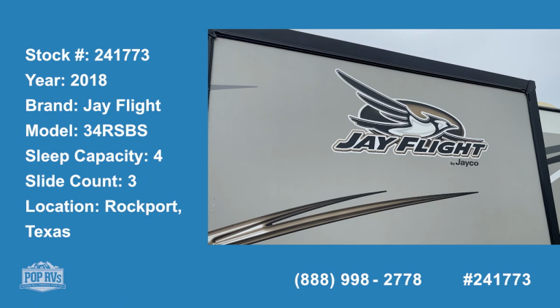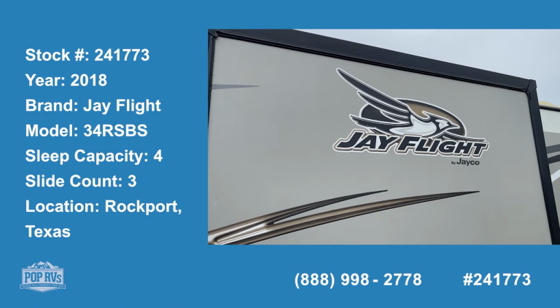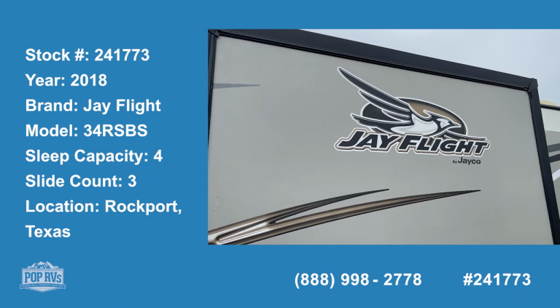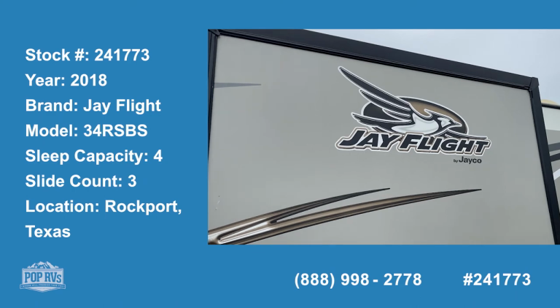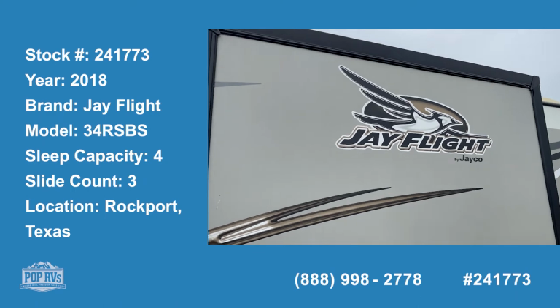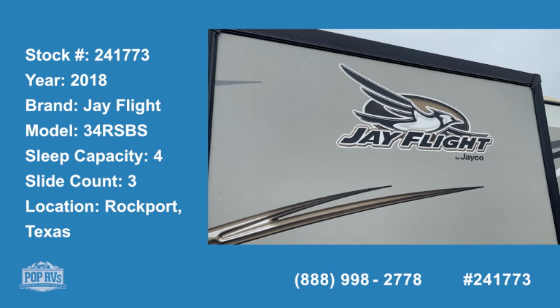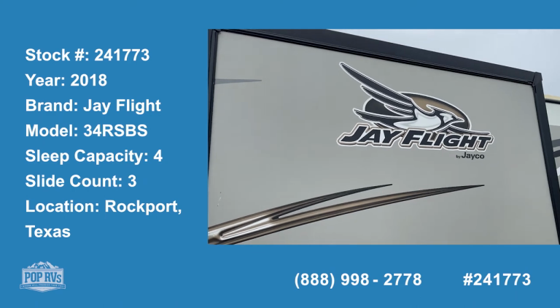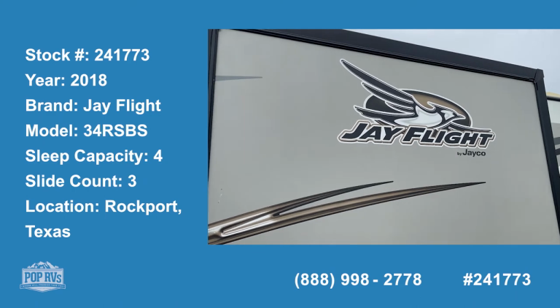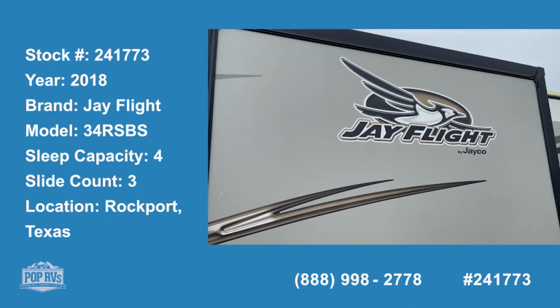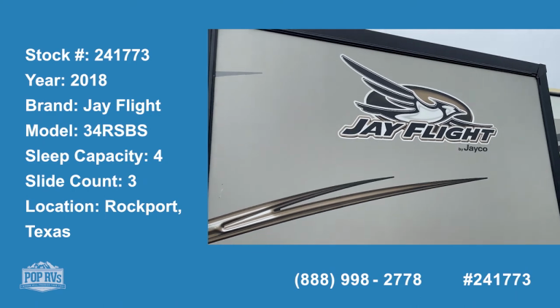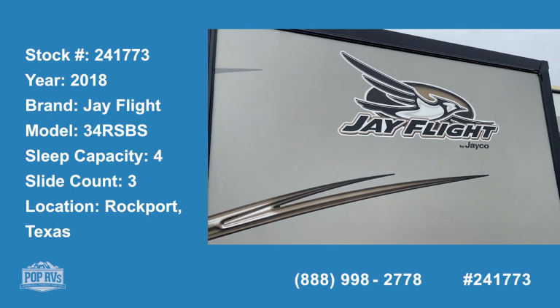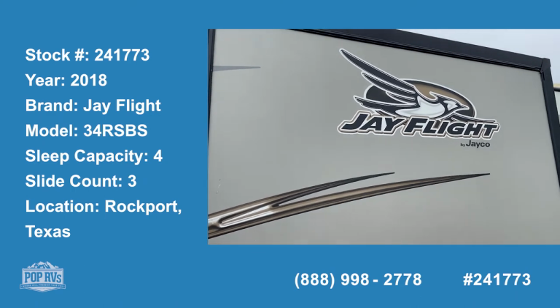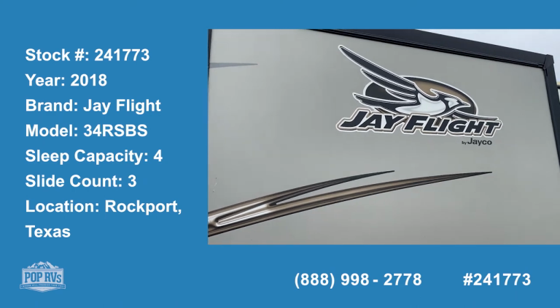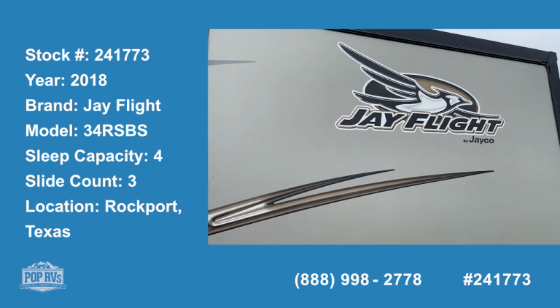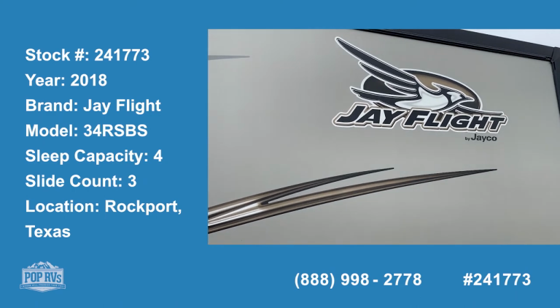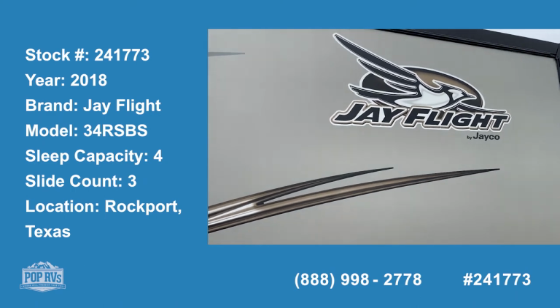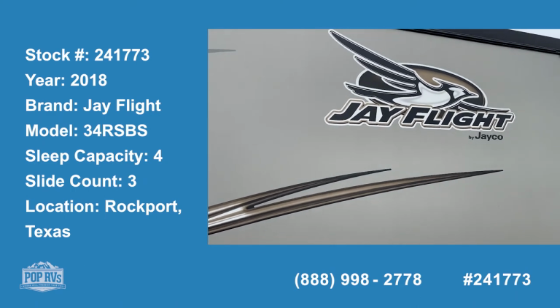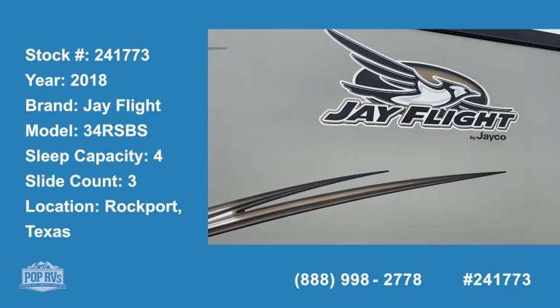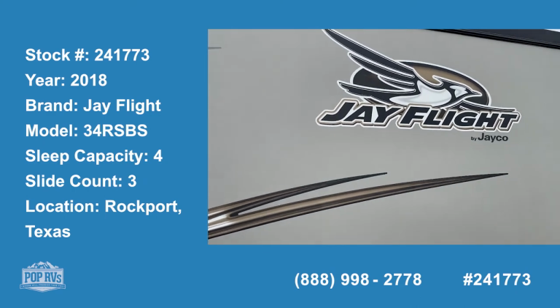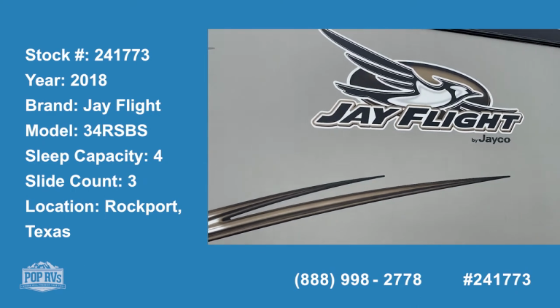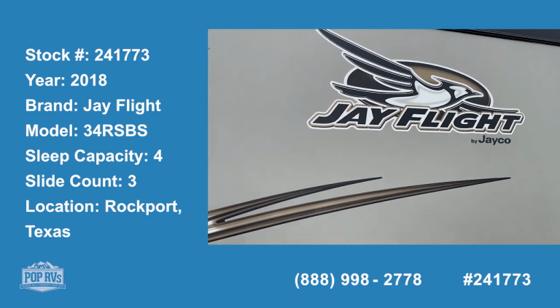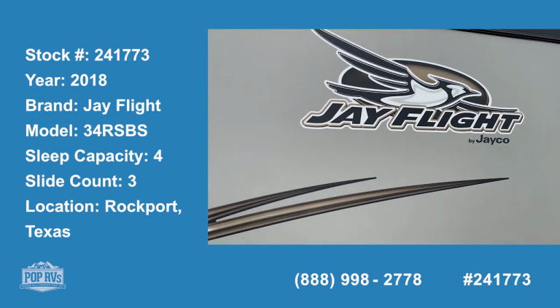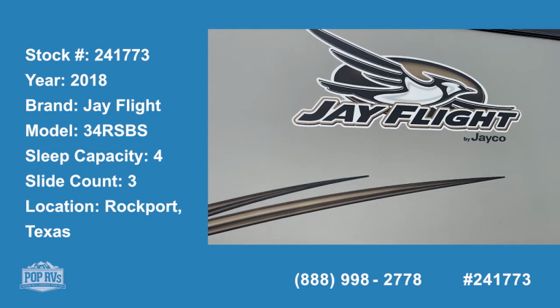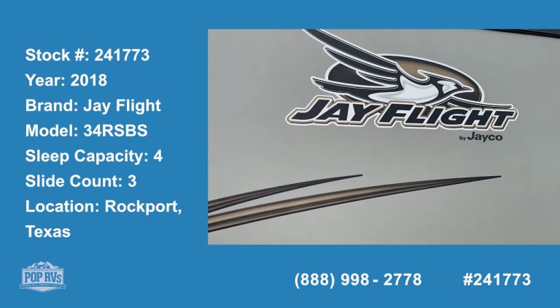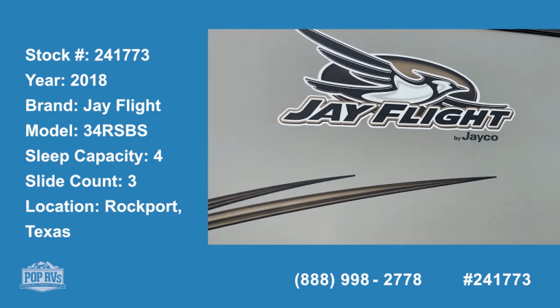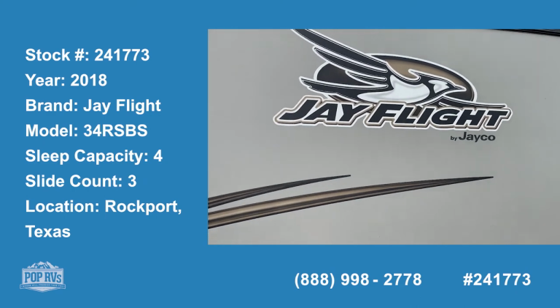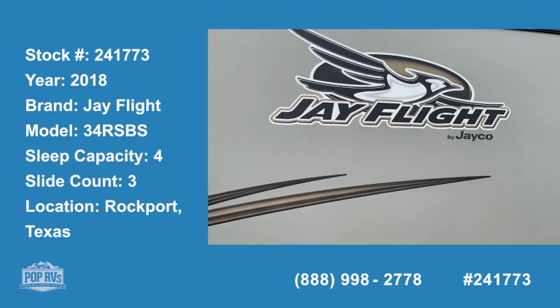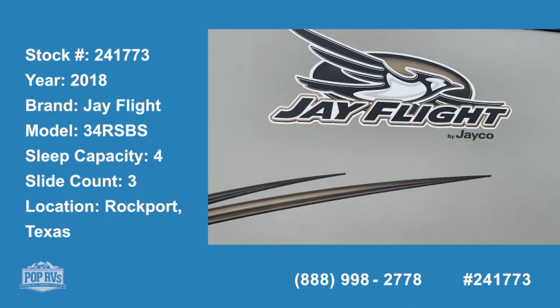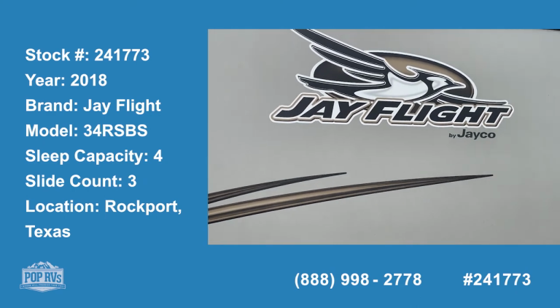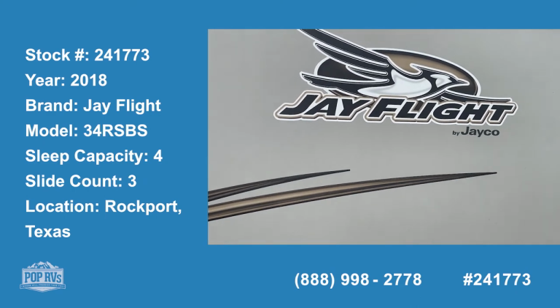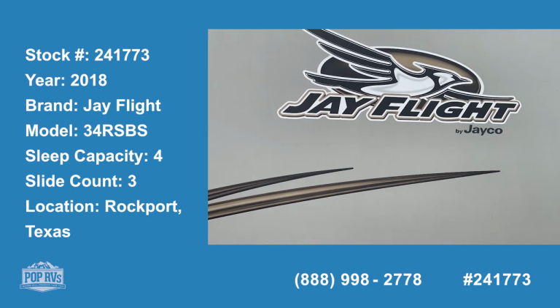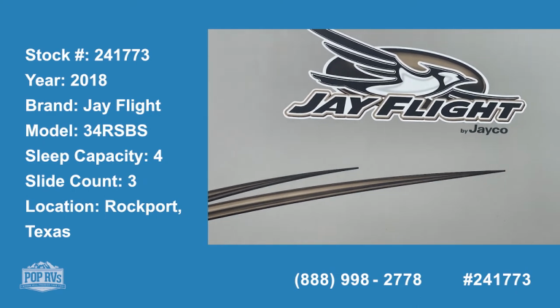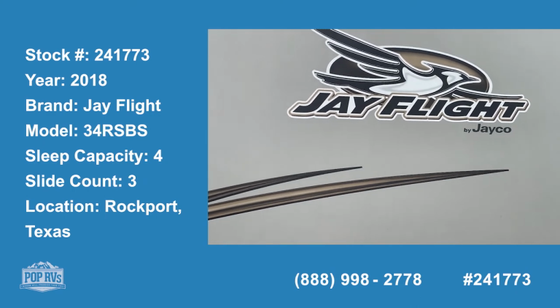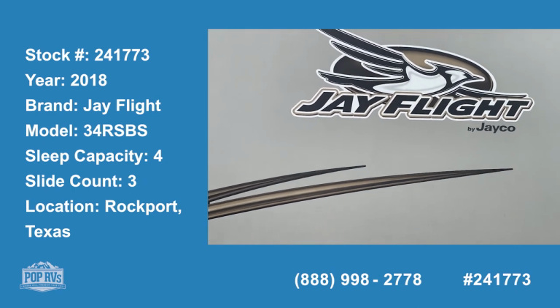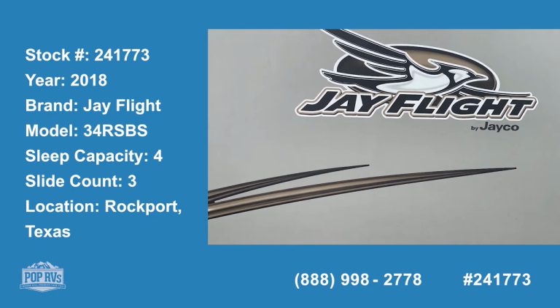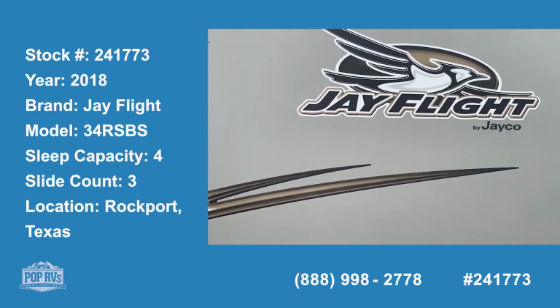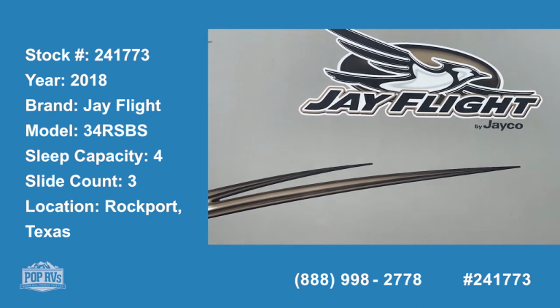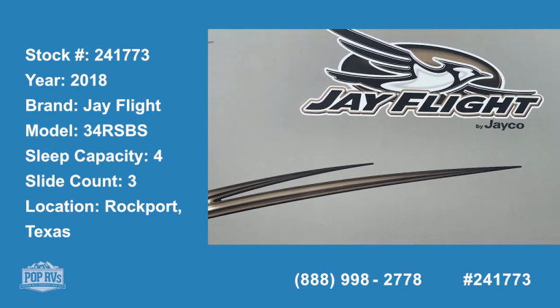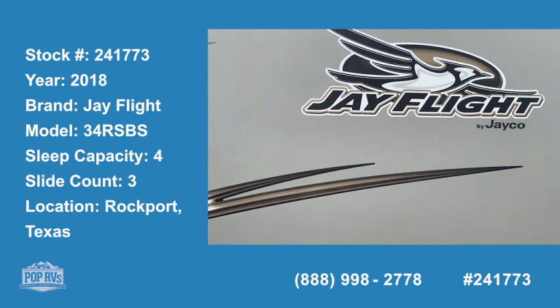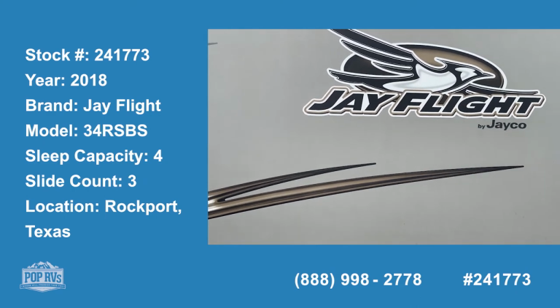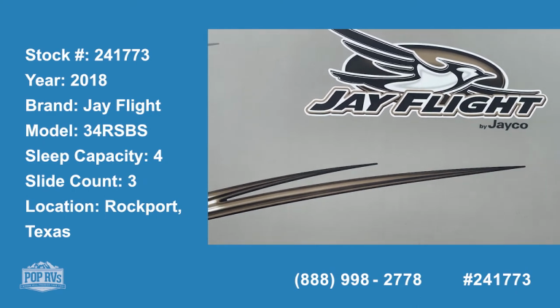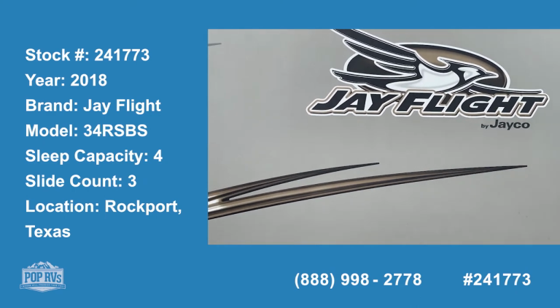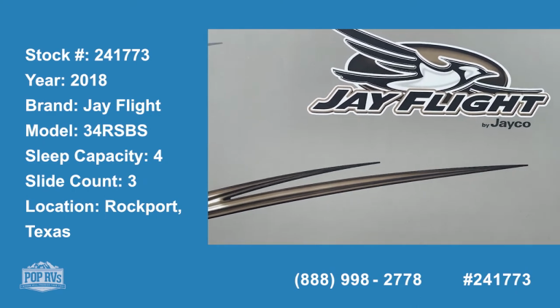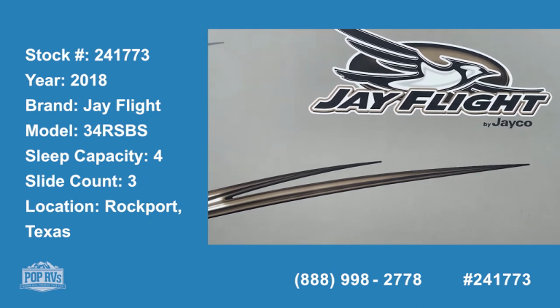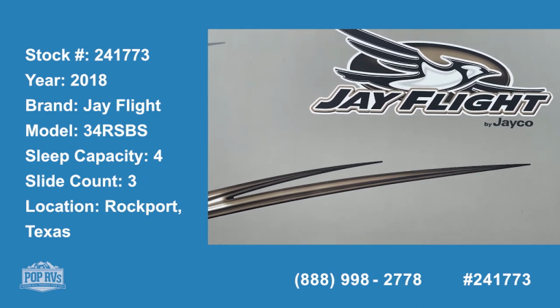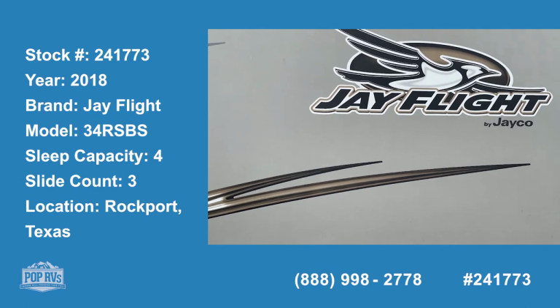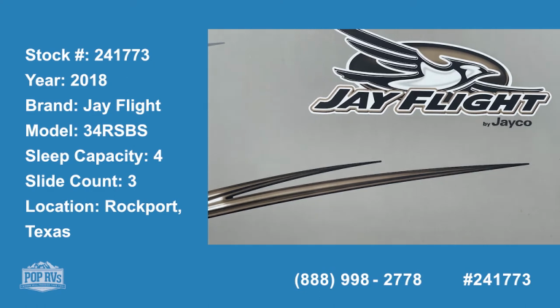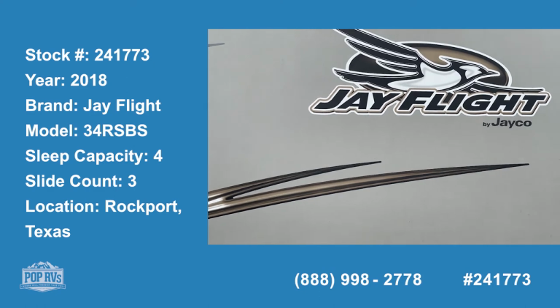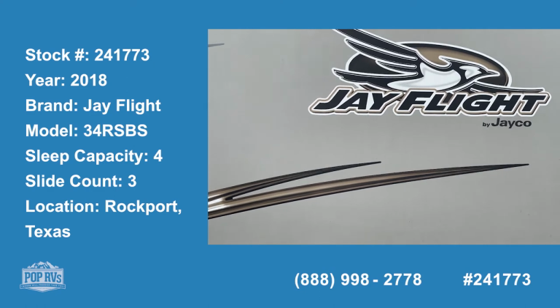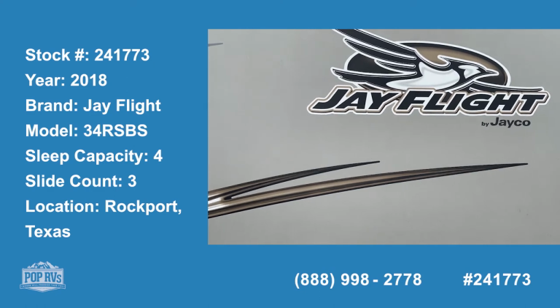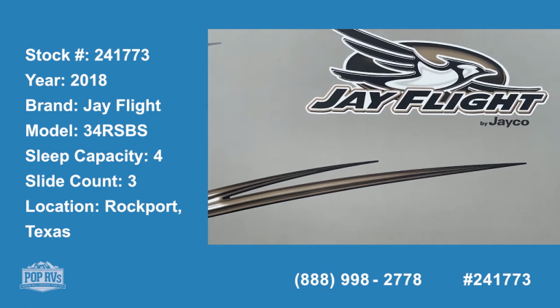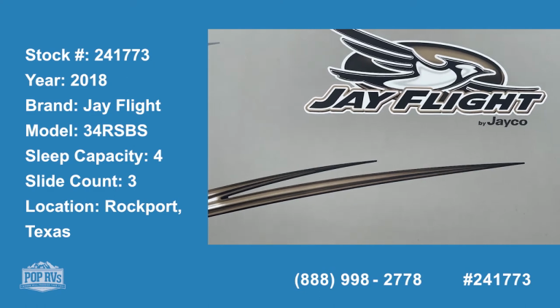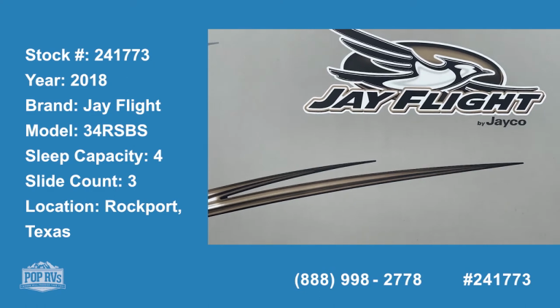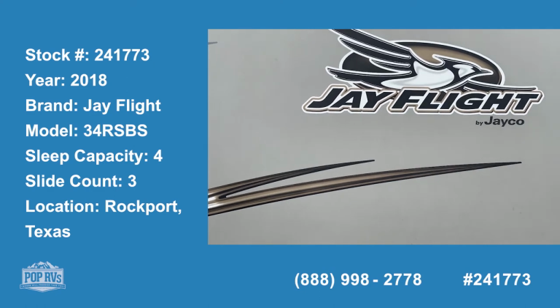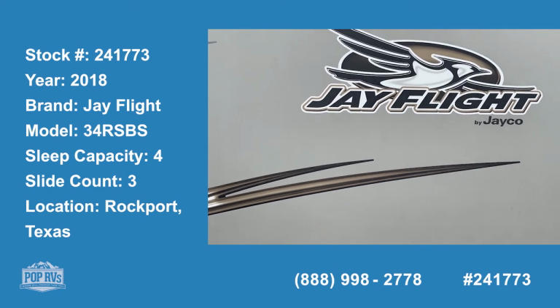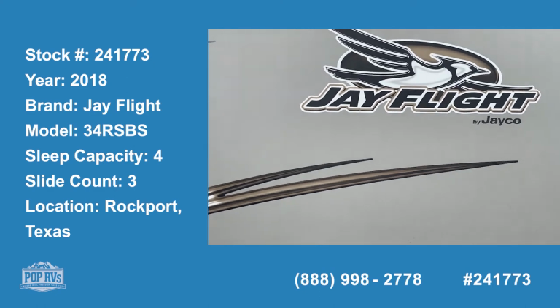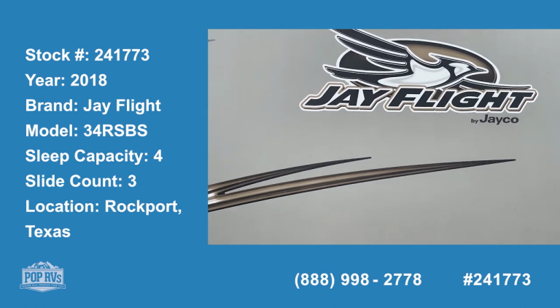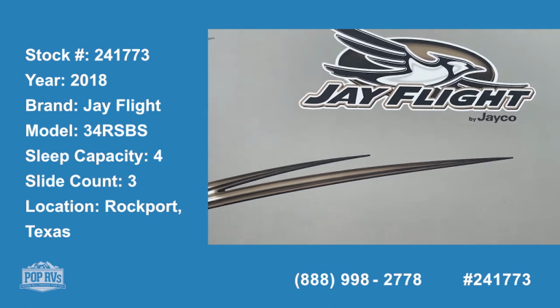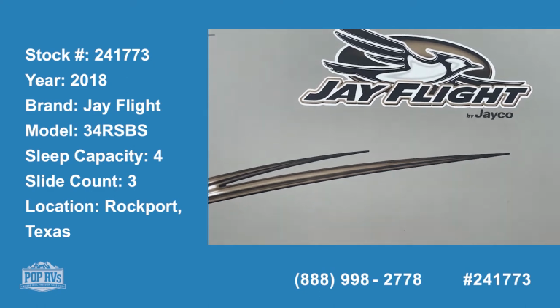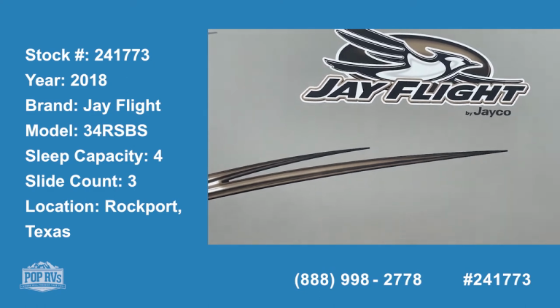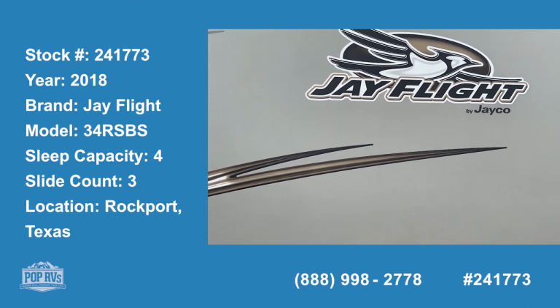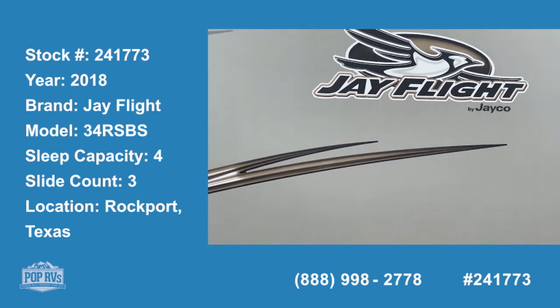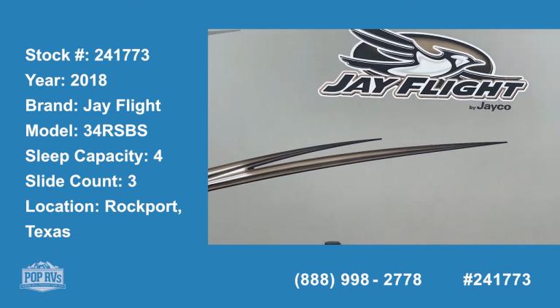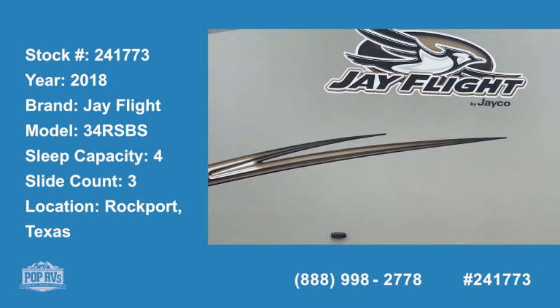Hello Pop Shoppers. Today I am here to show you a 2018 J-Flight by Jayco.